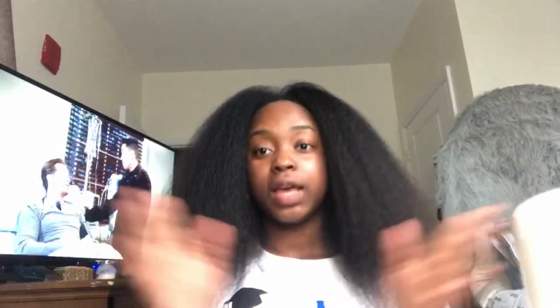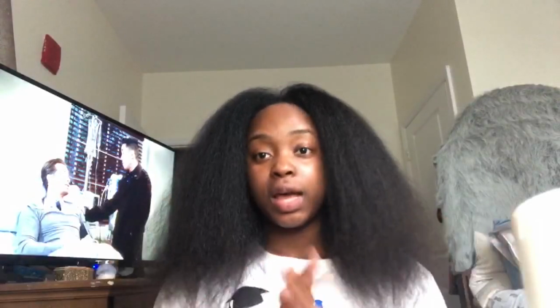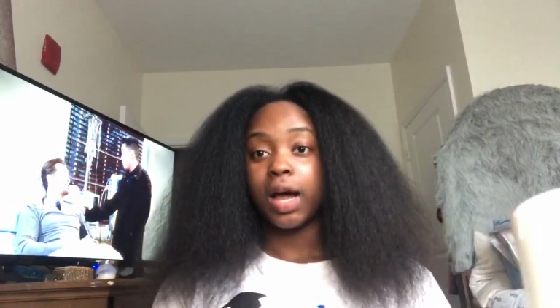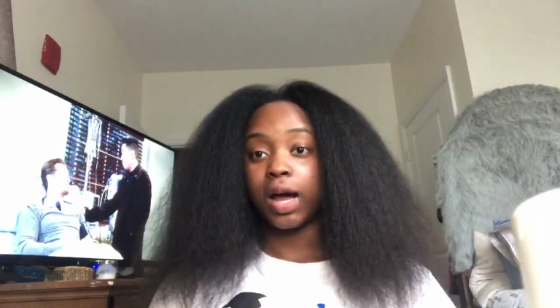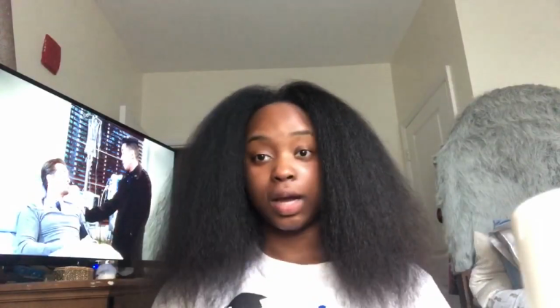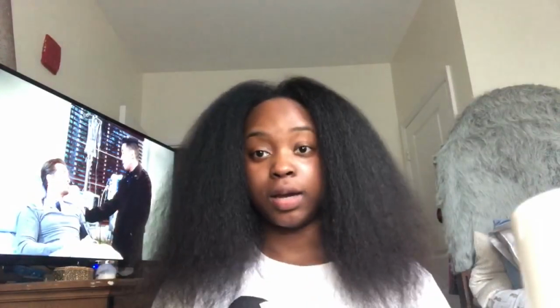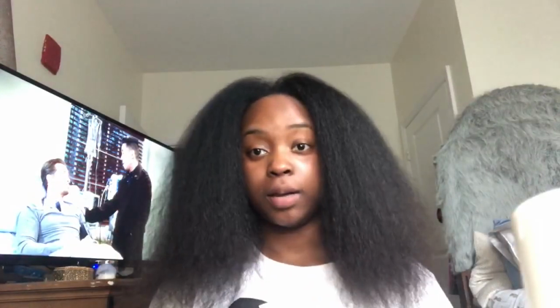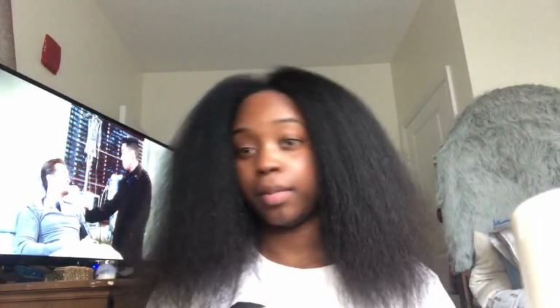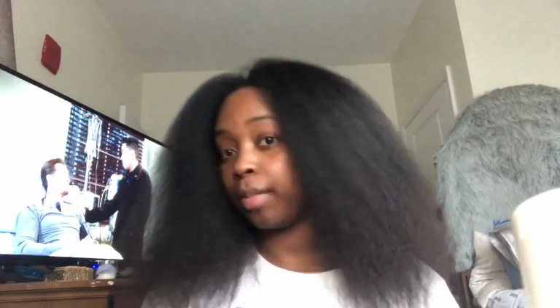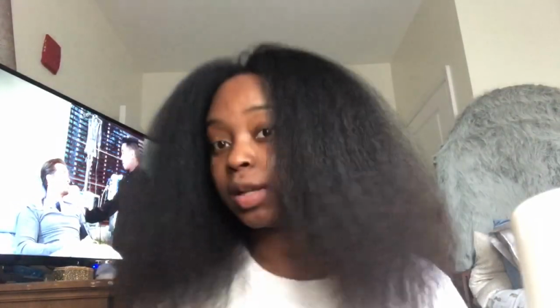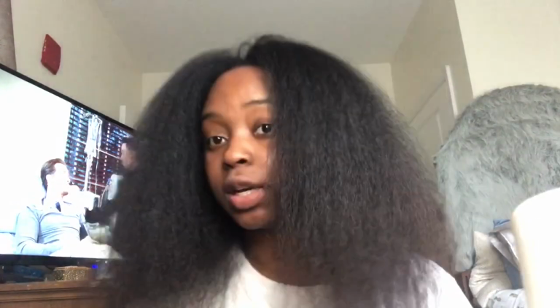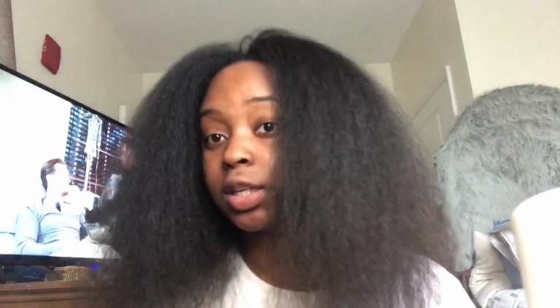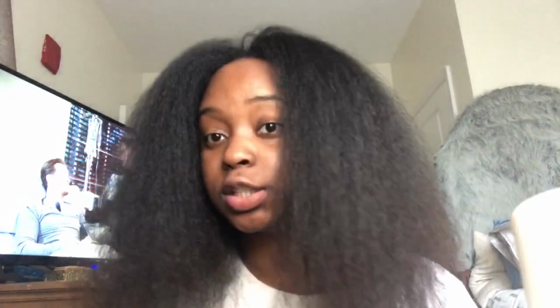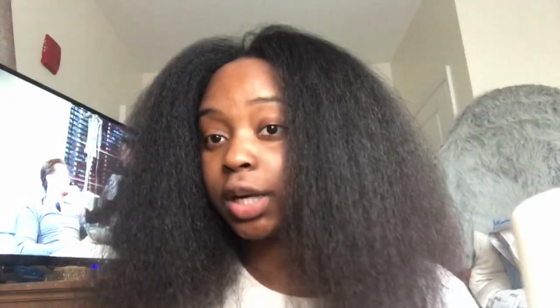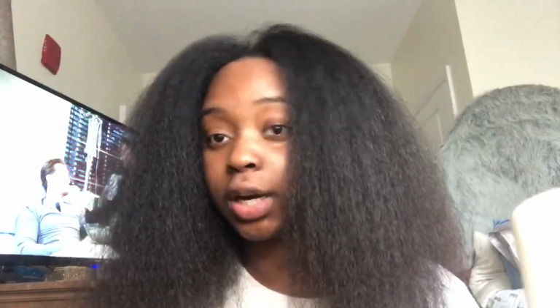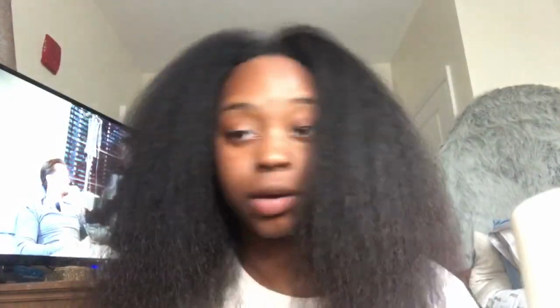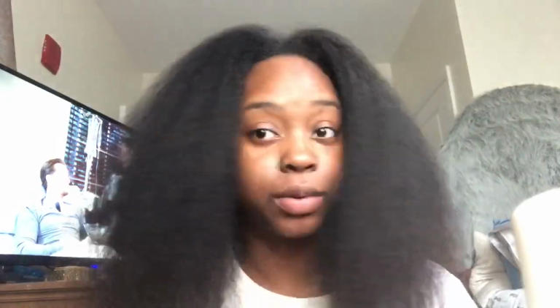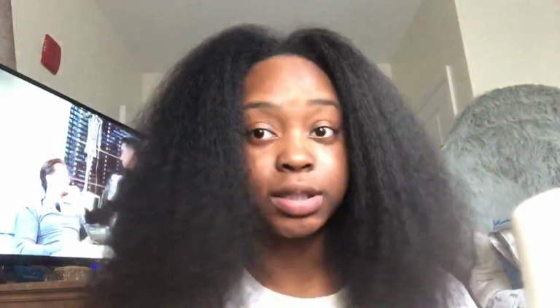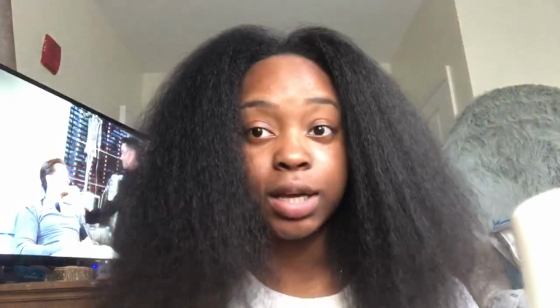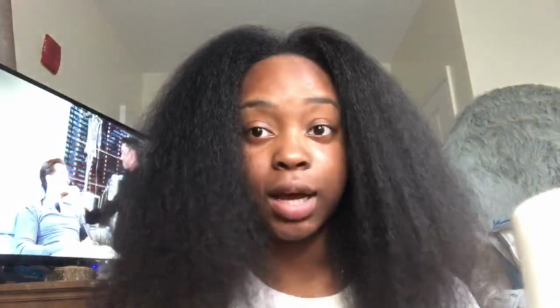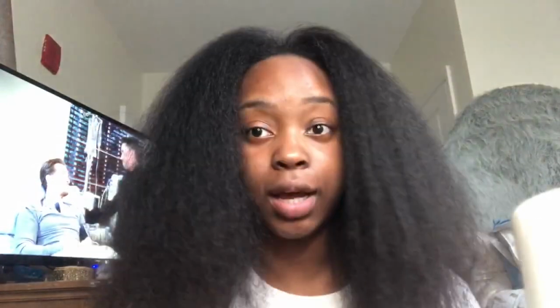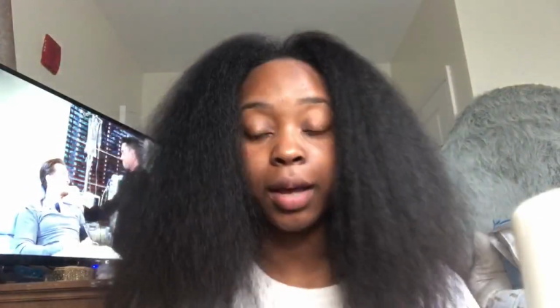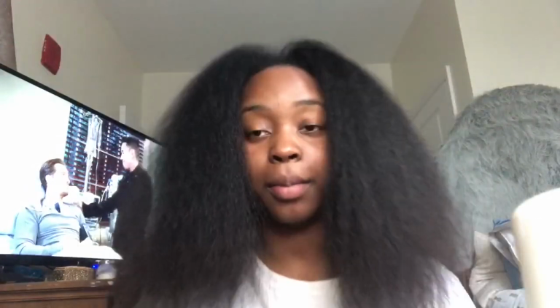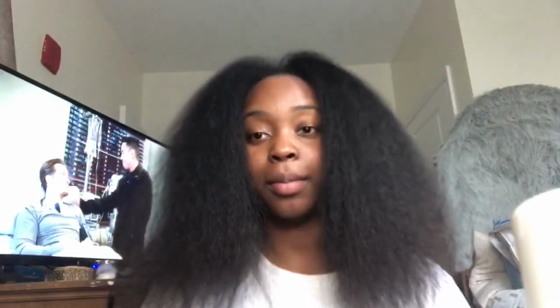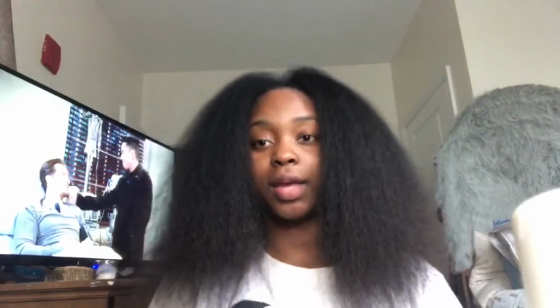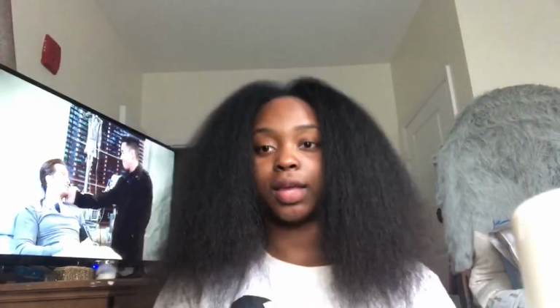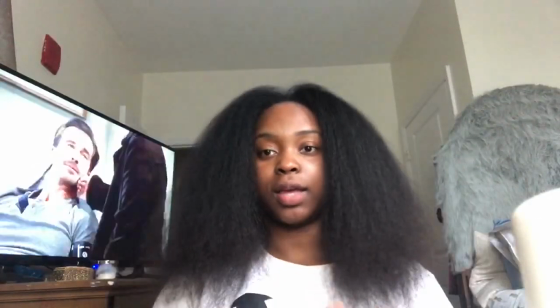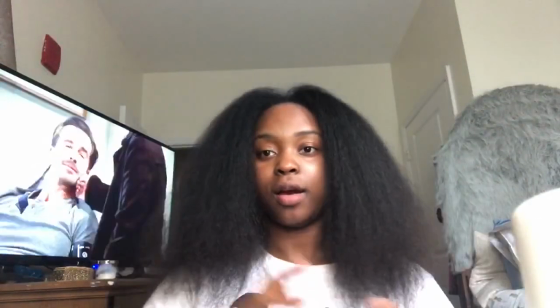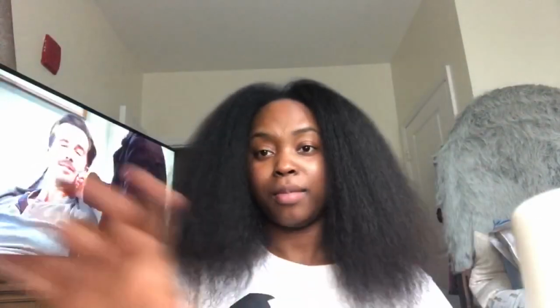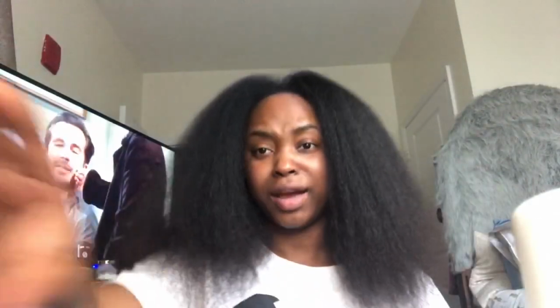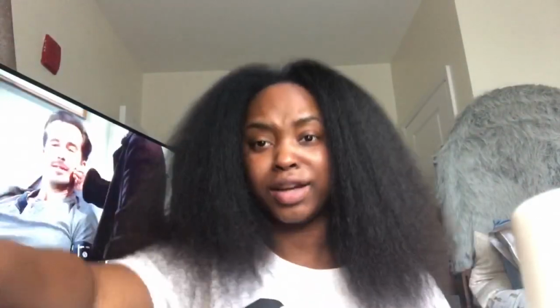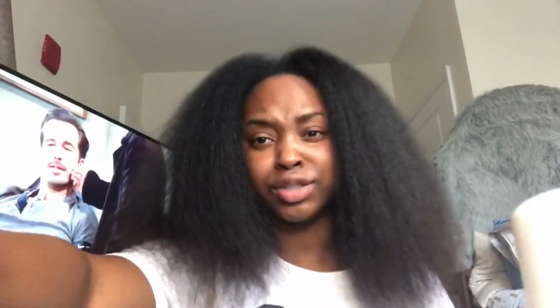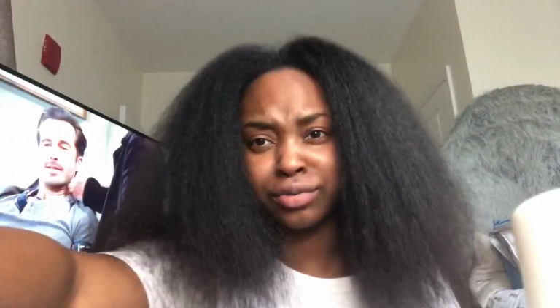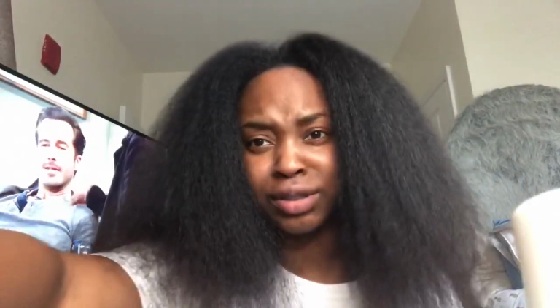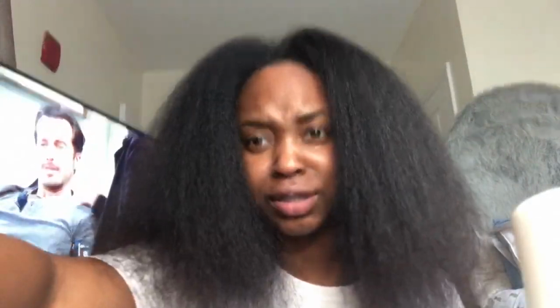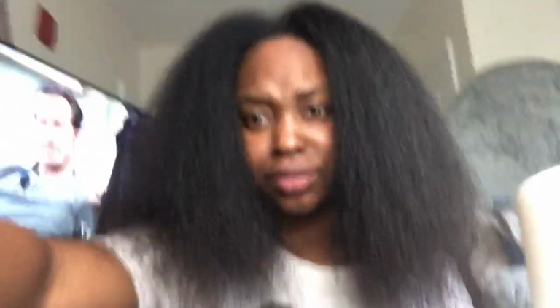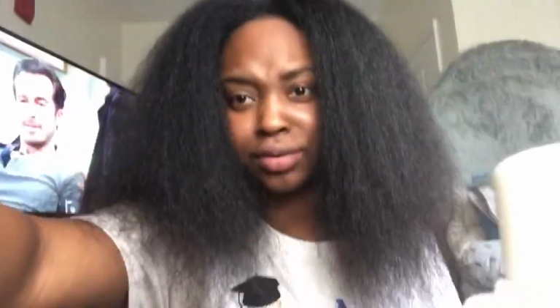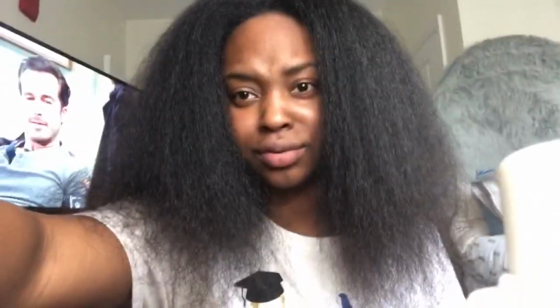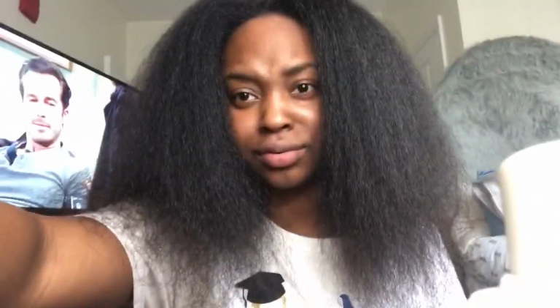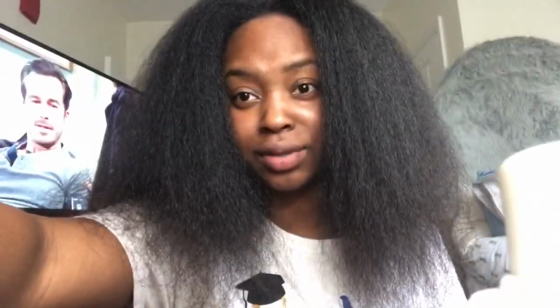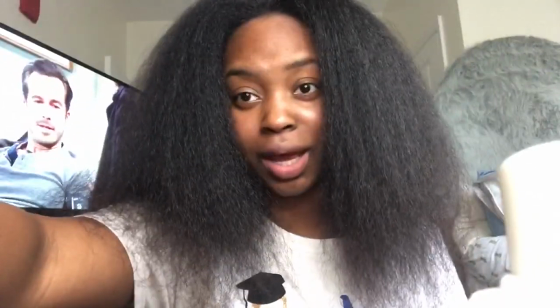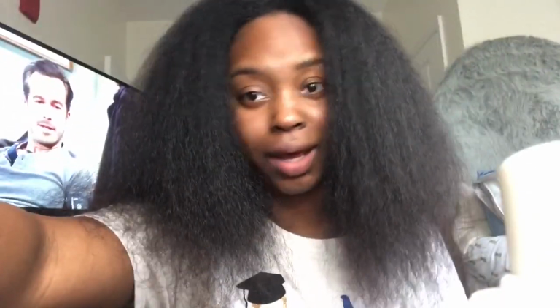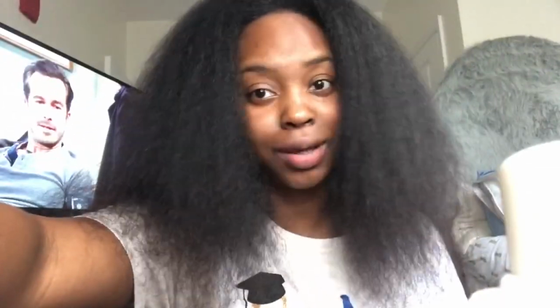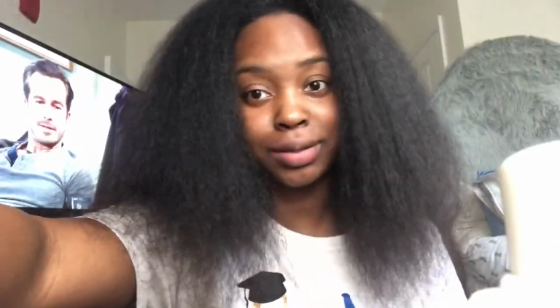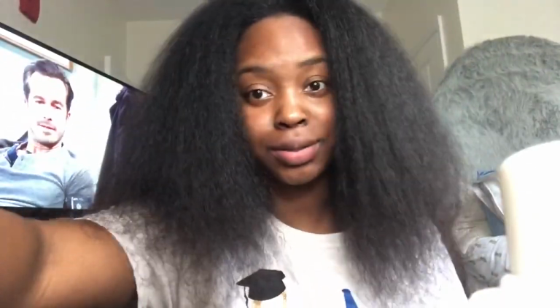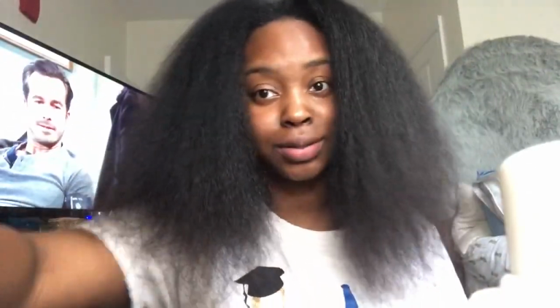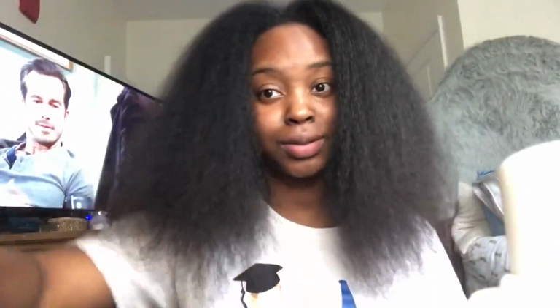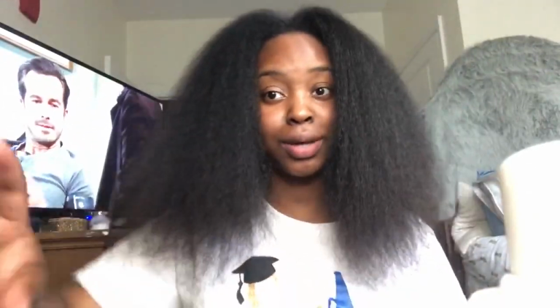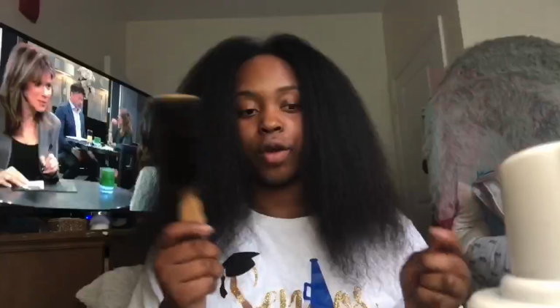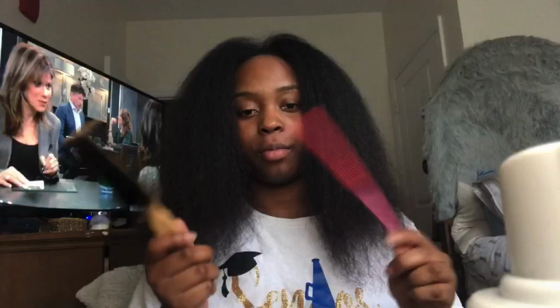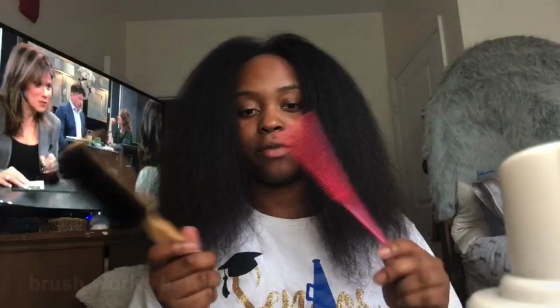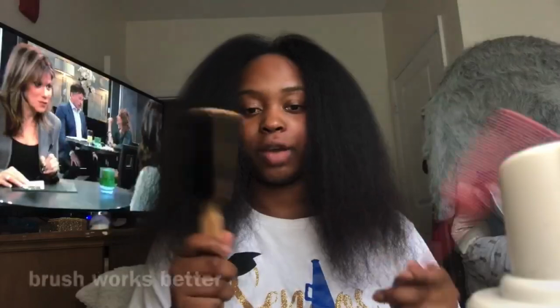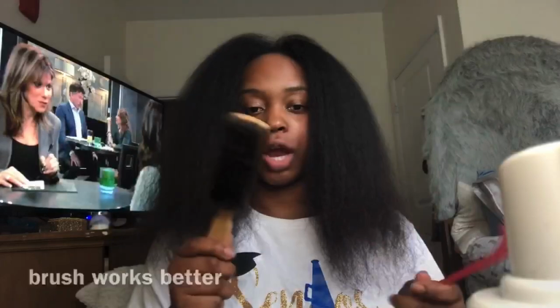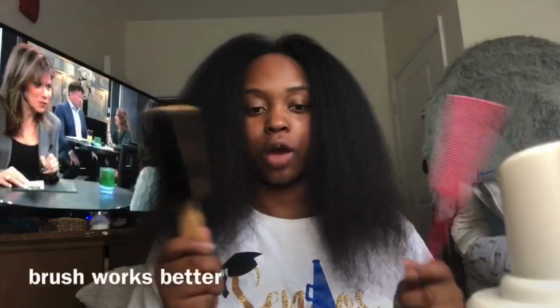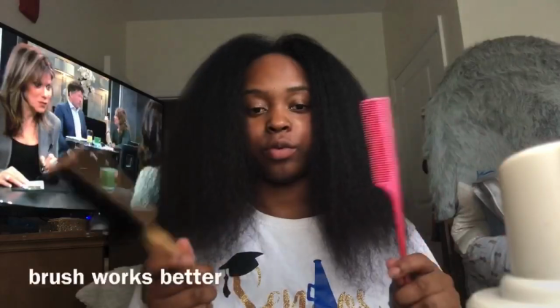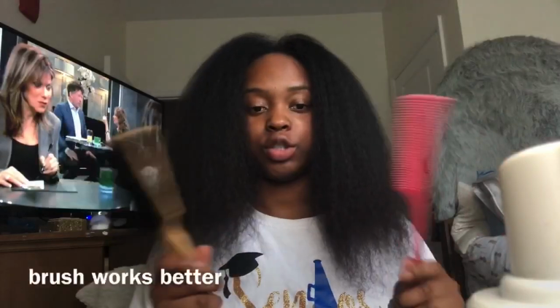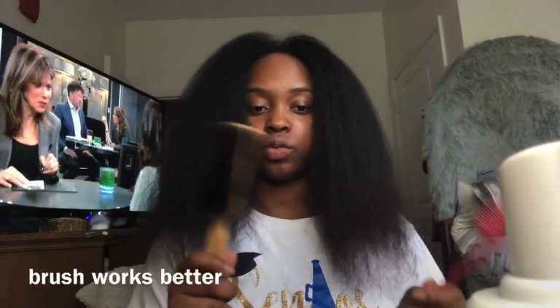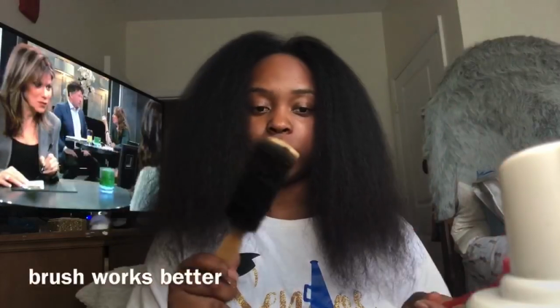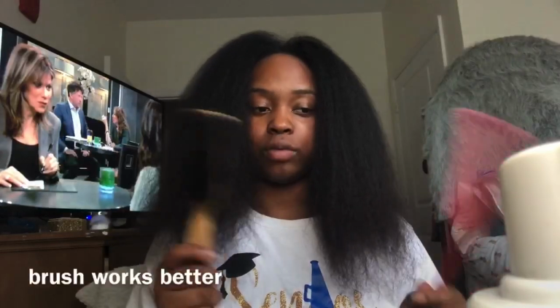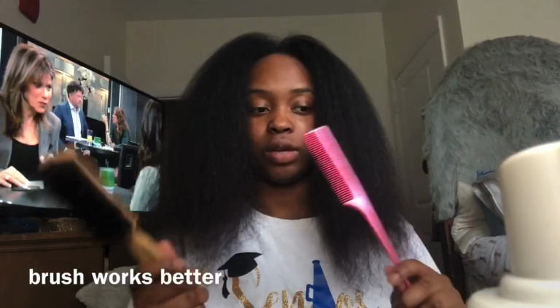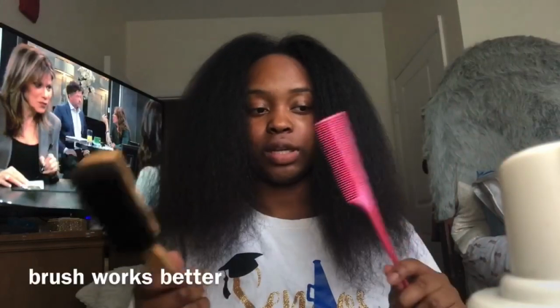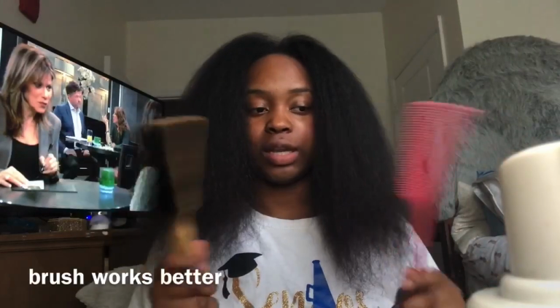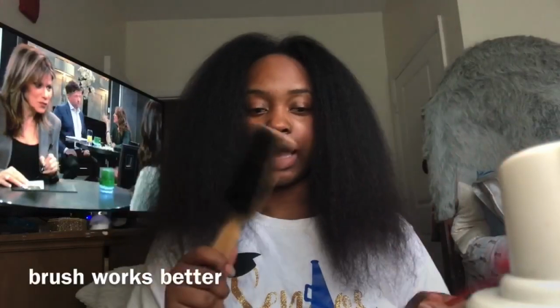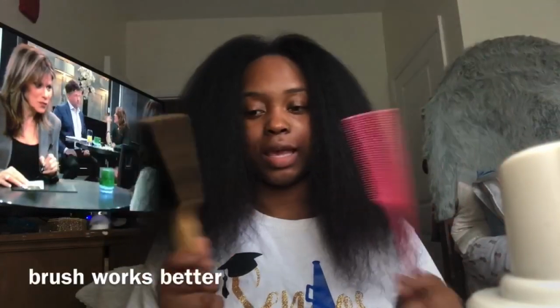Okay, I'm only going to straighten it one time. Y'all, my hair is really cool. I'm going to figure out which style I really like.